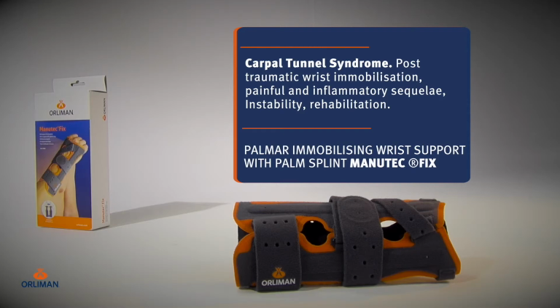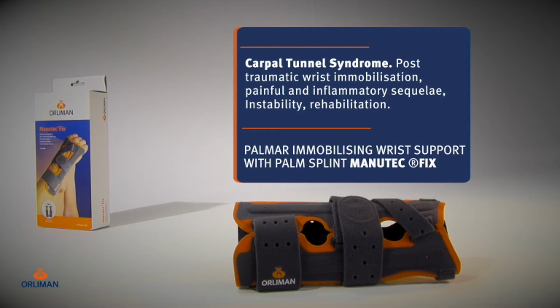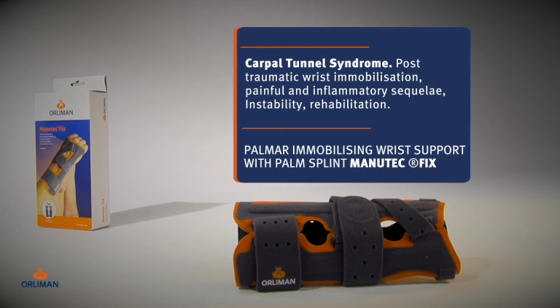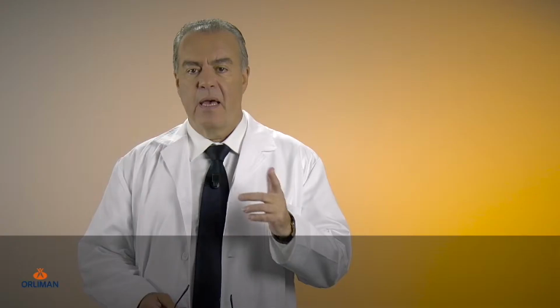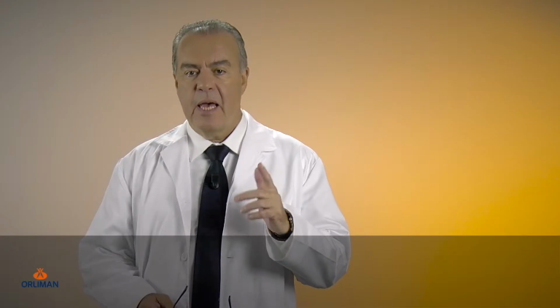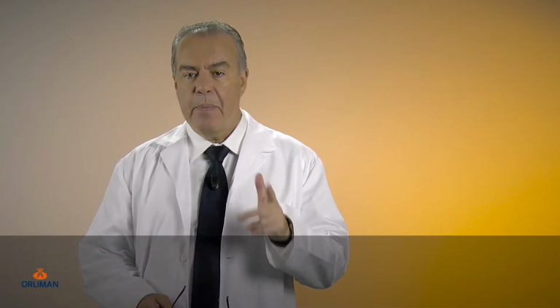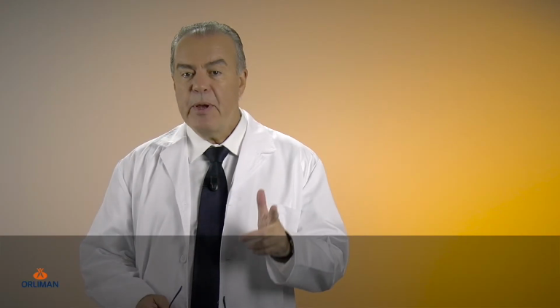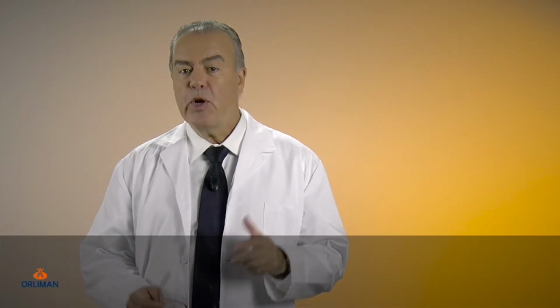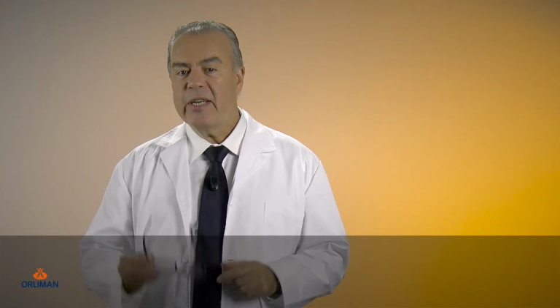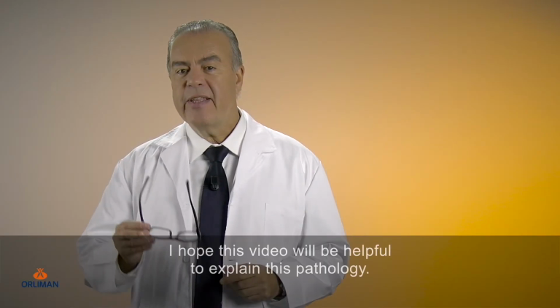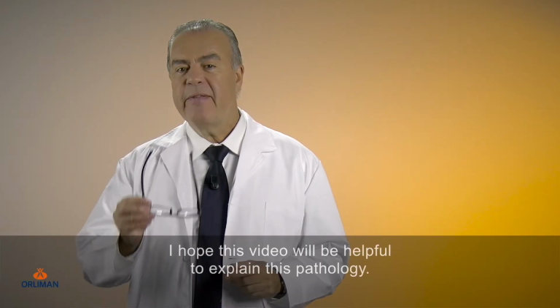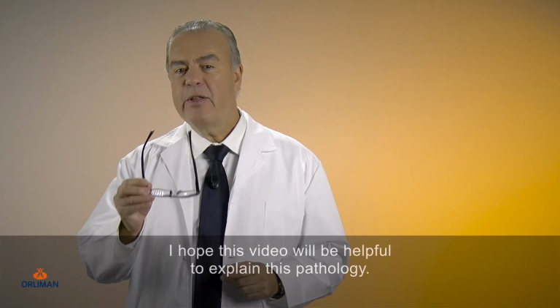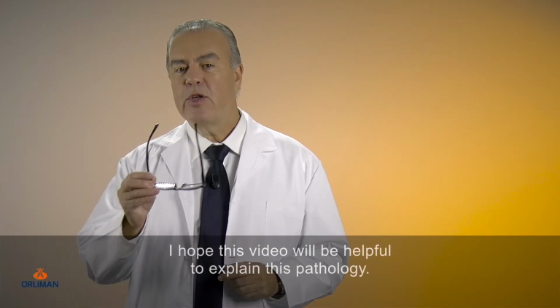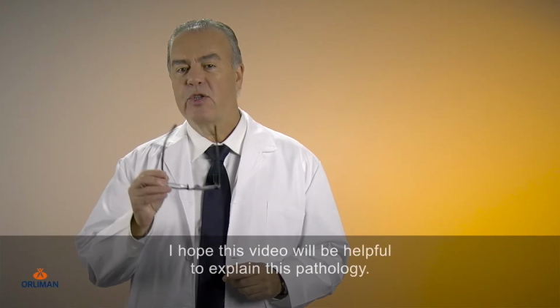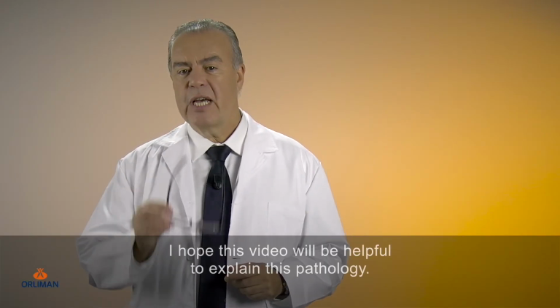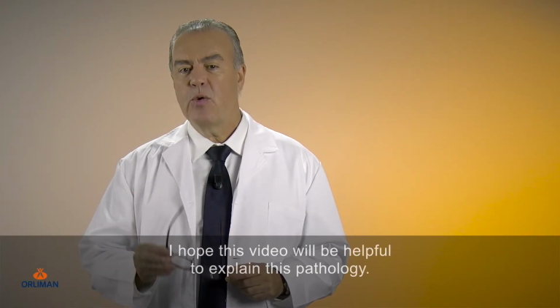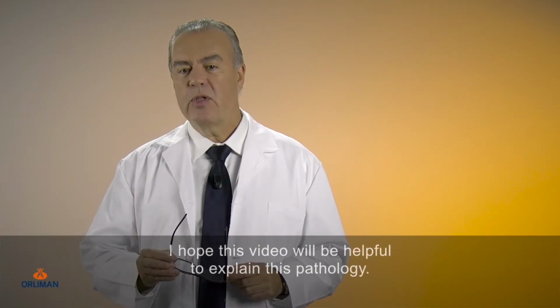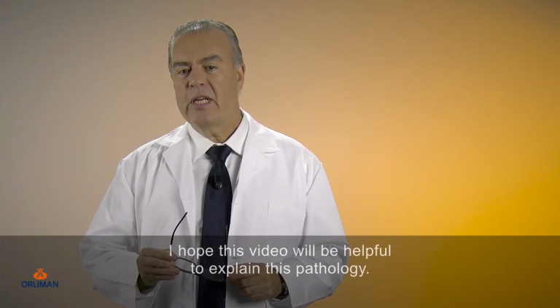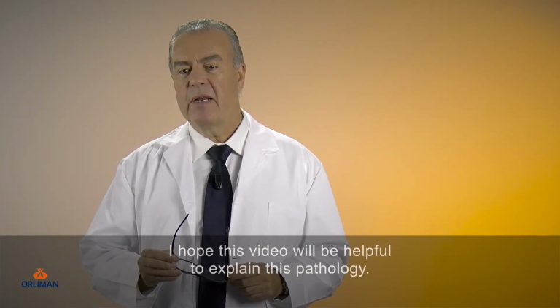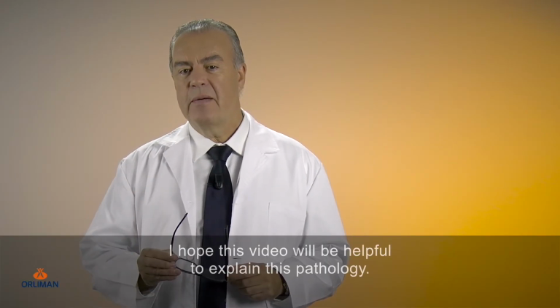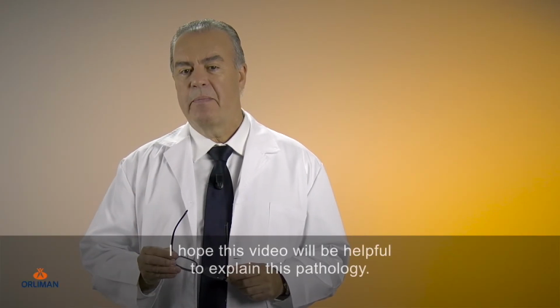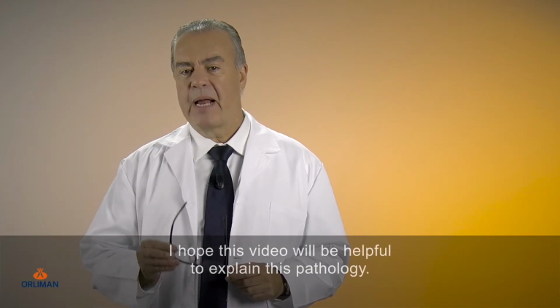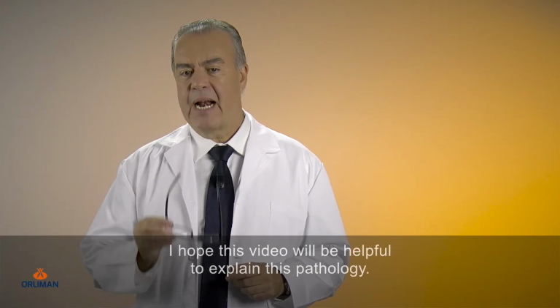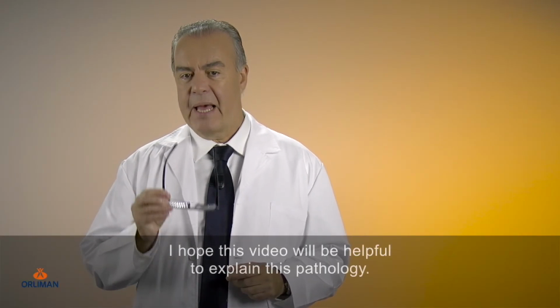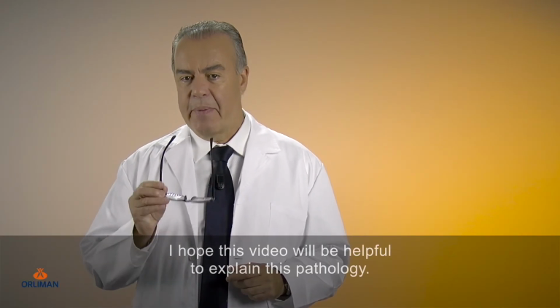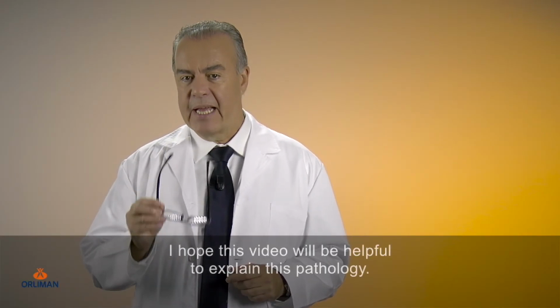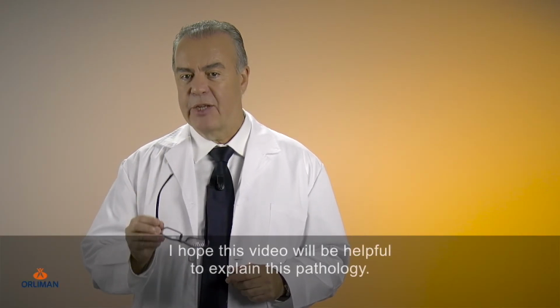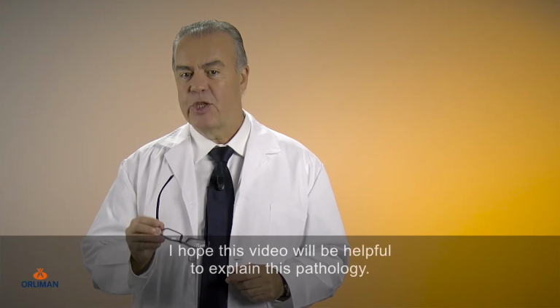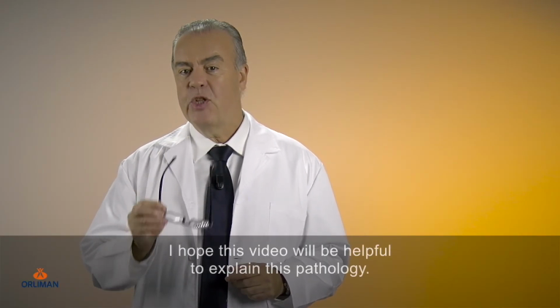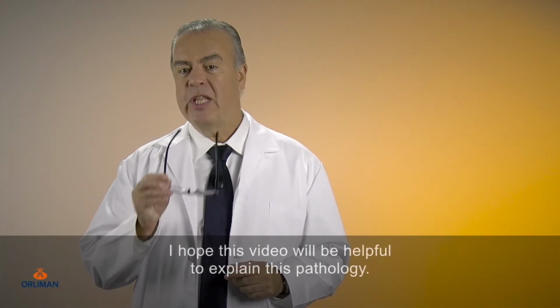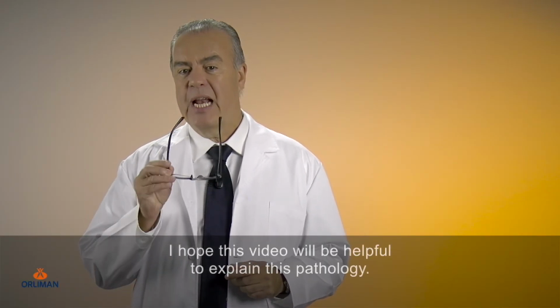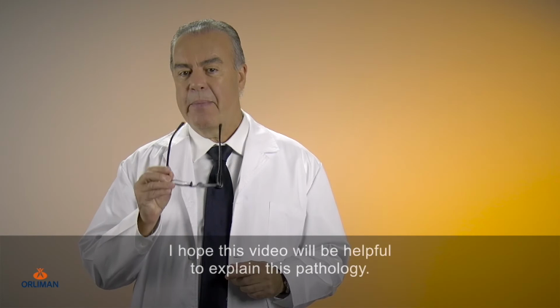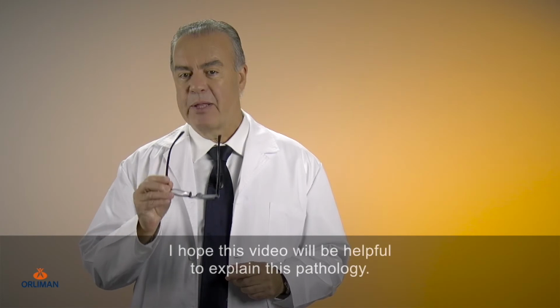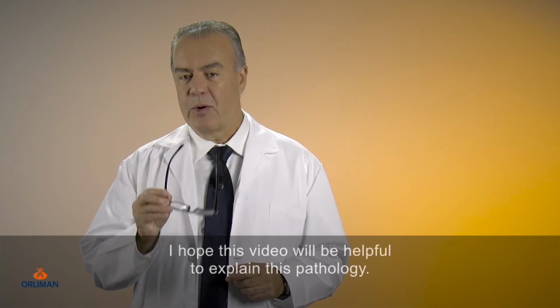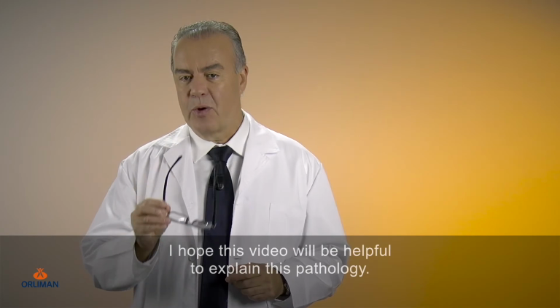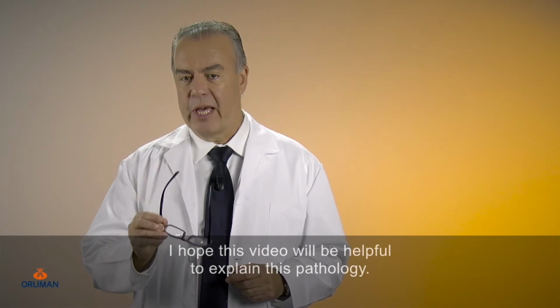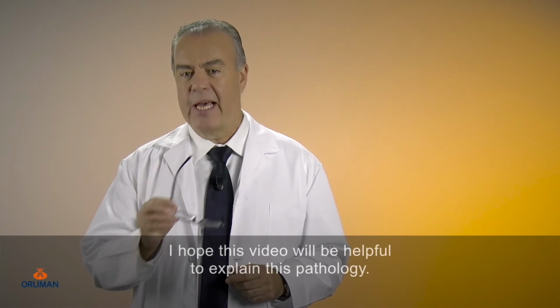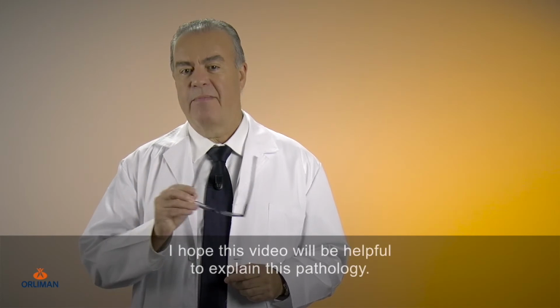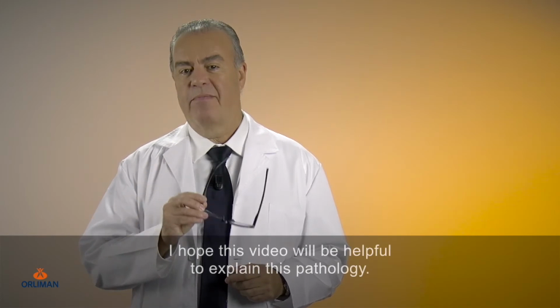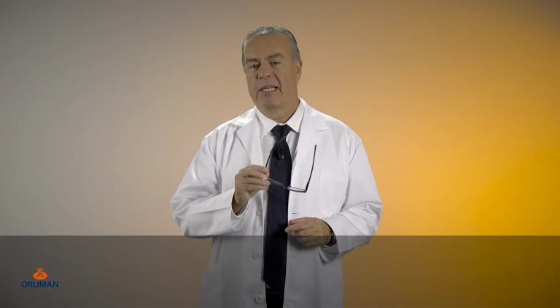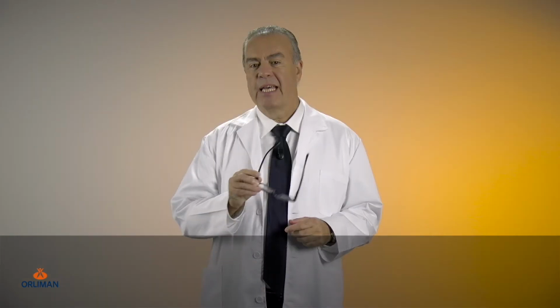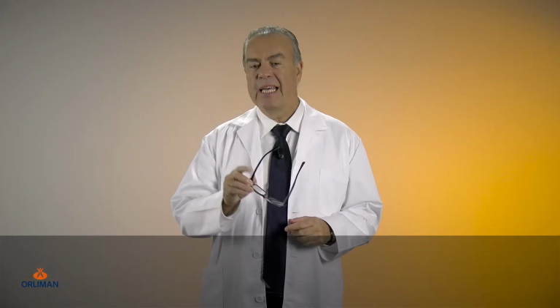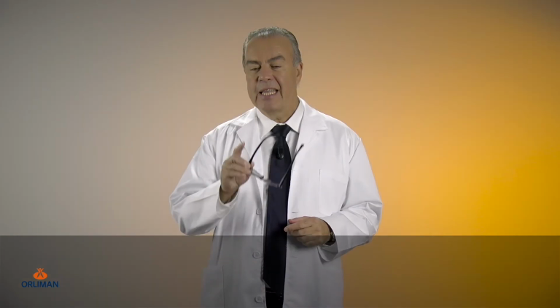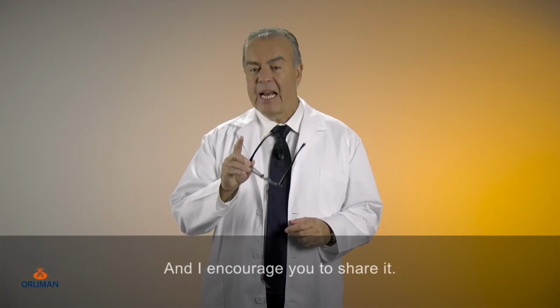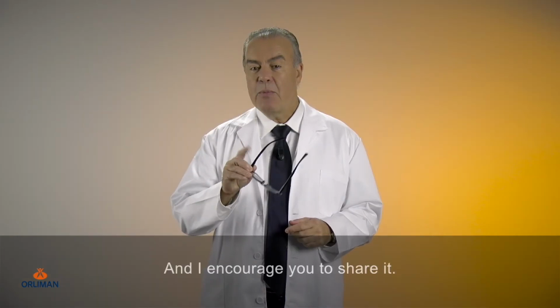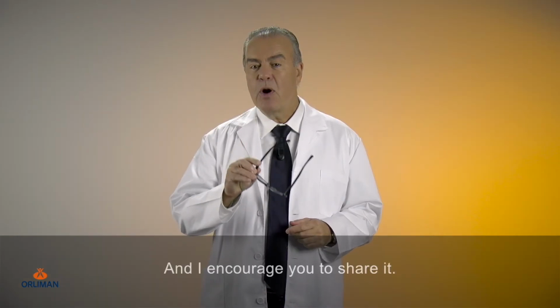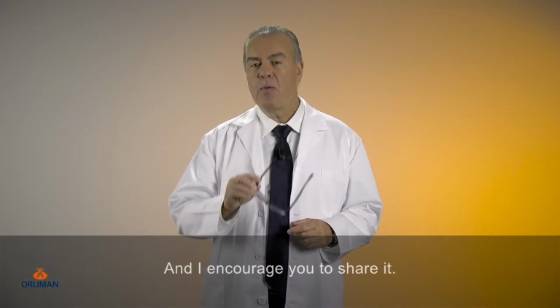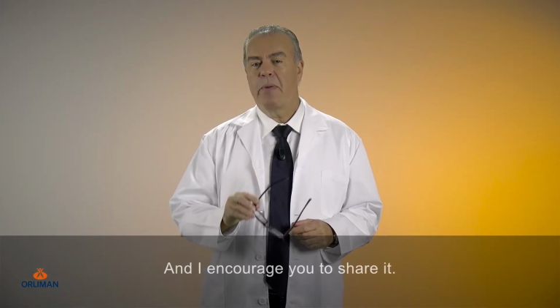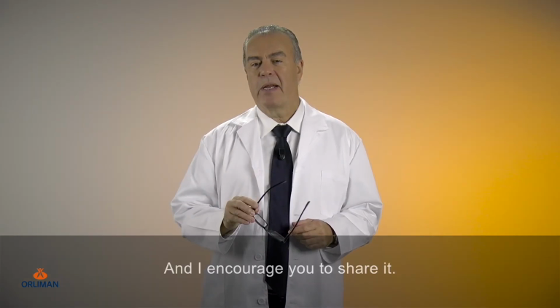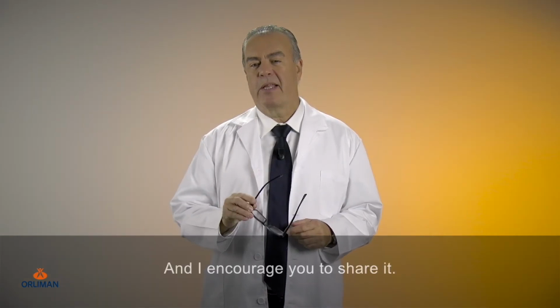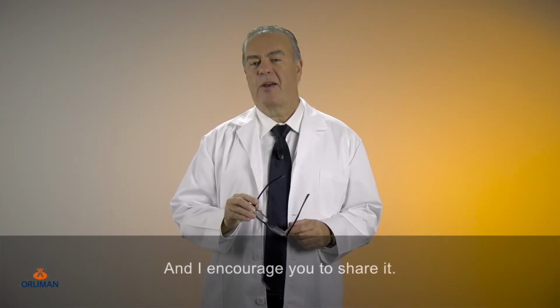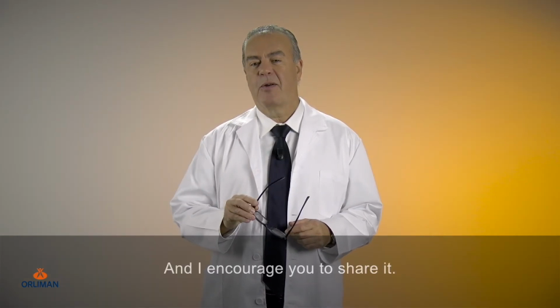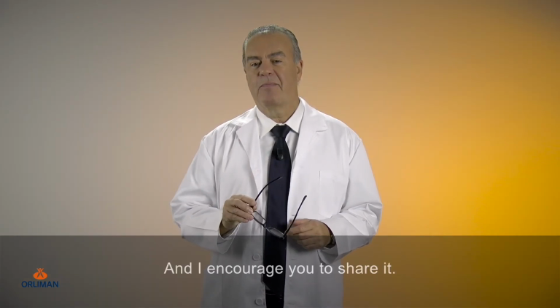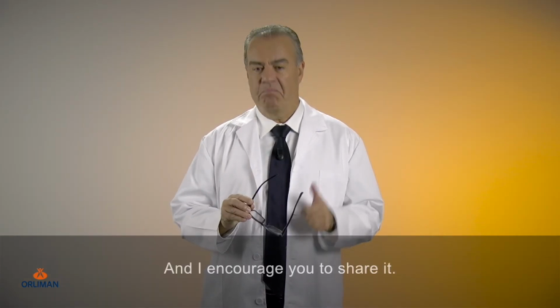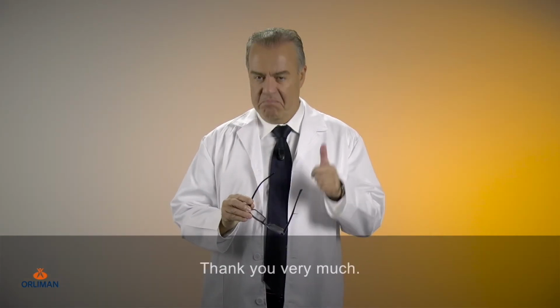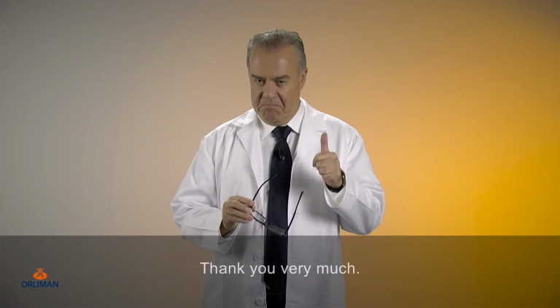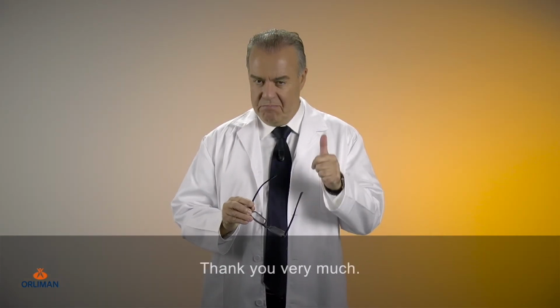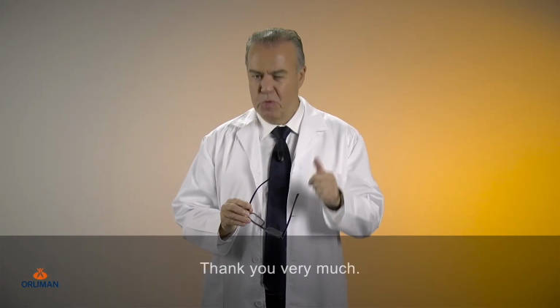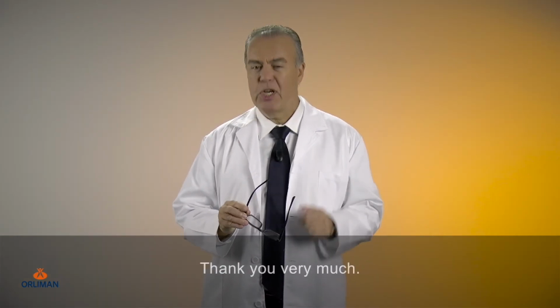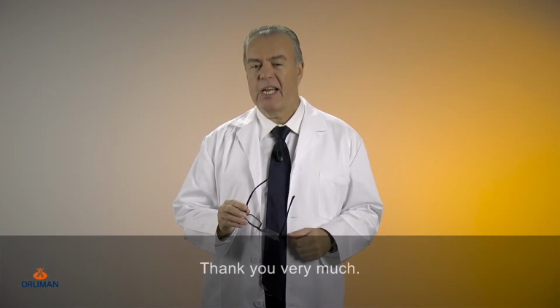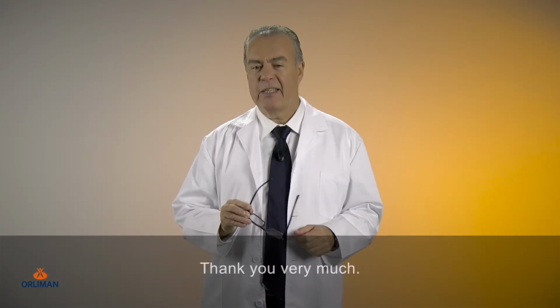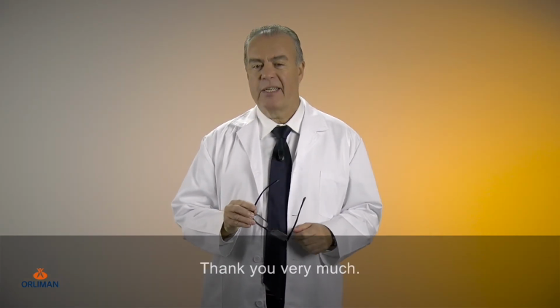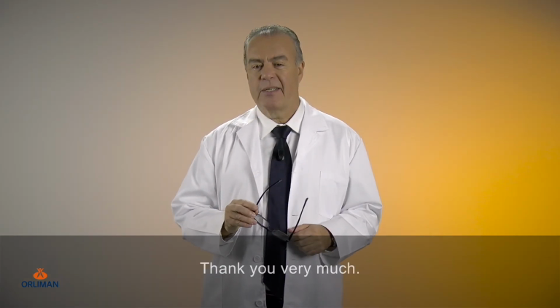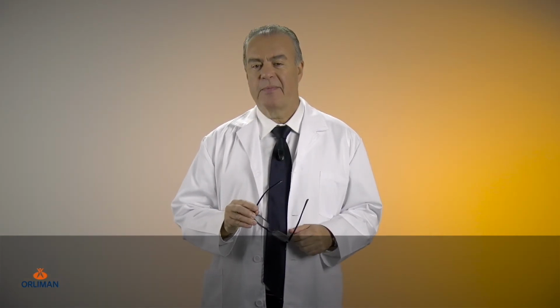I hope this video will be helpful to explain this pathology, and I encourage you to share it. Thank you very much.